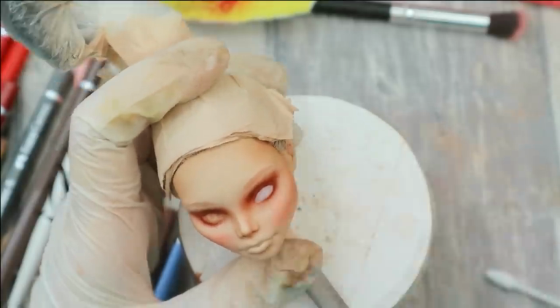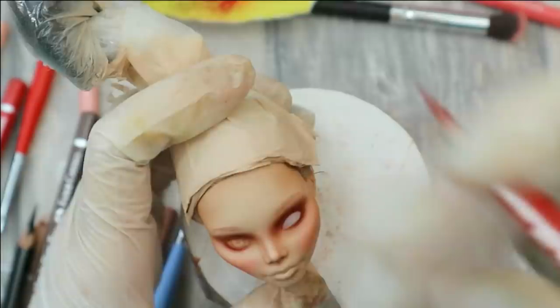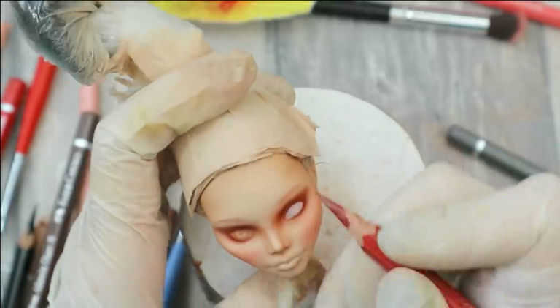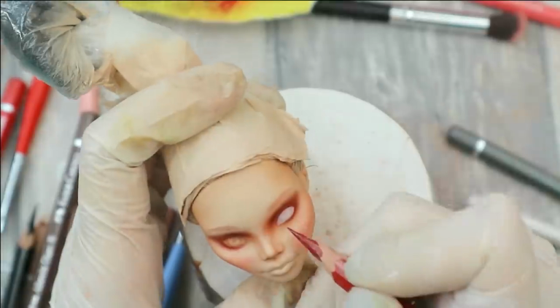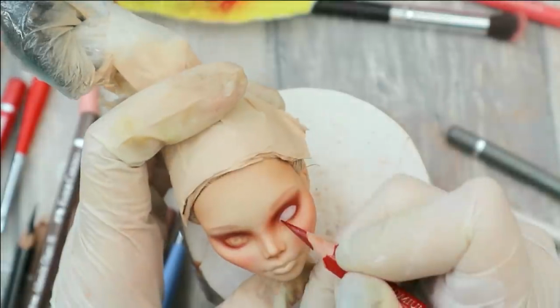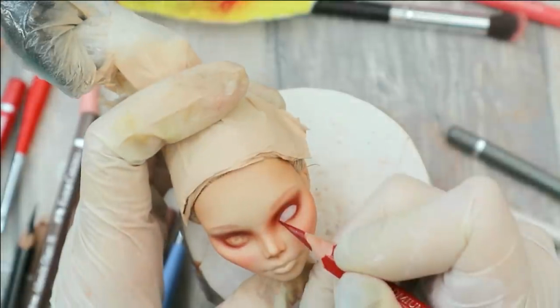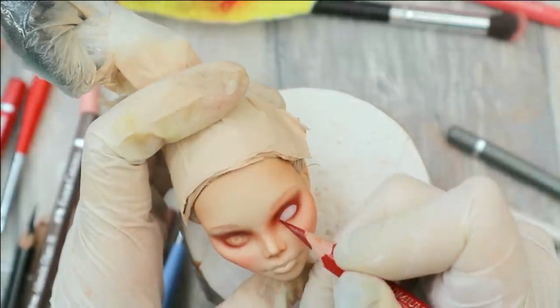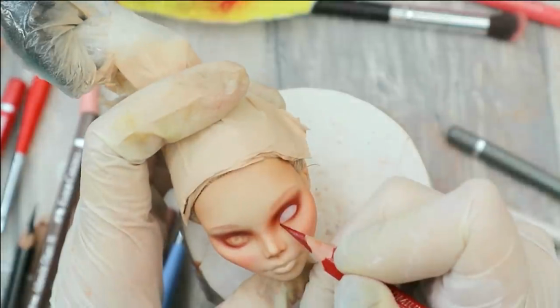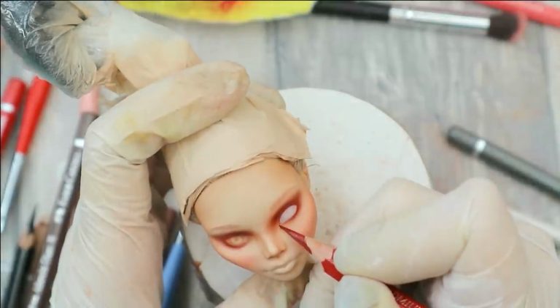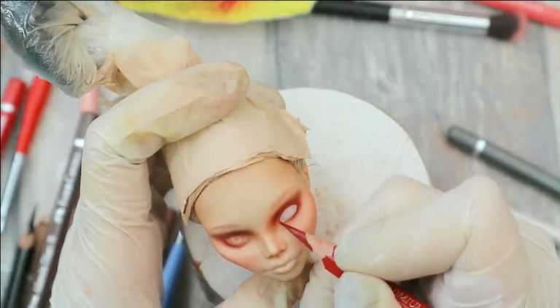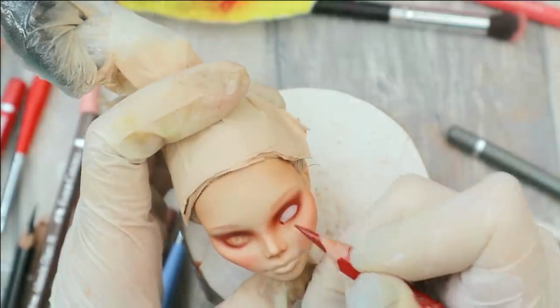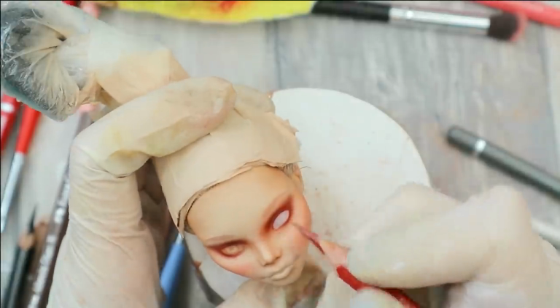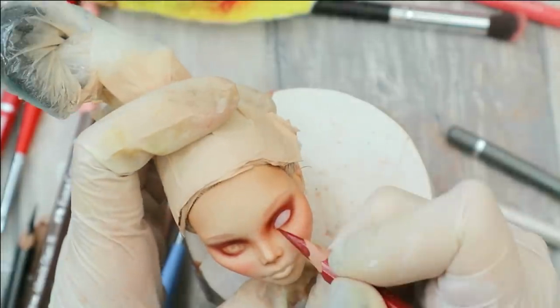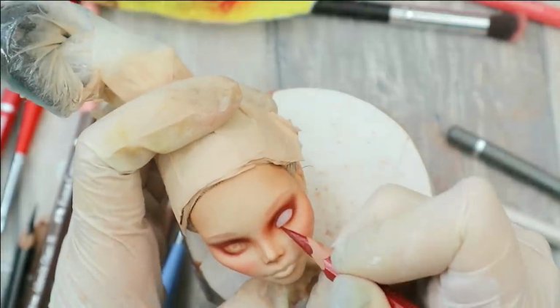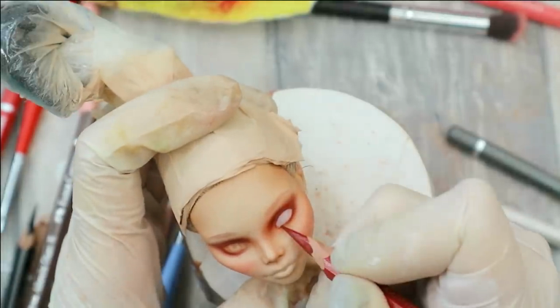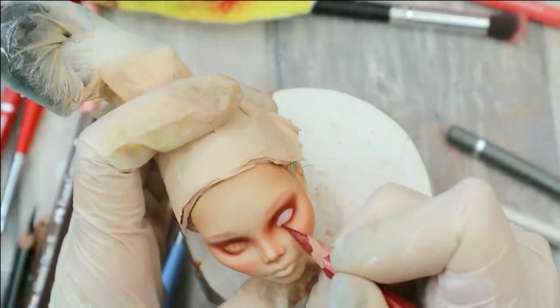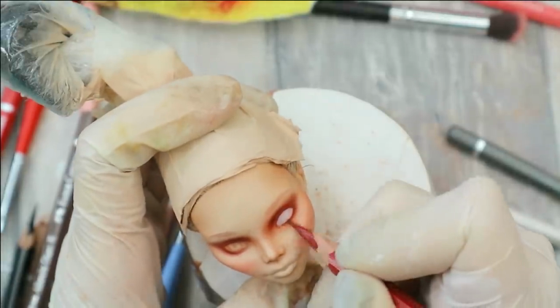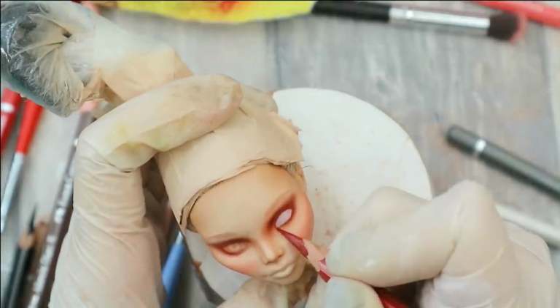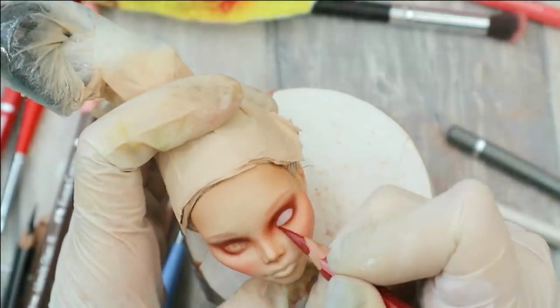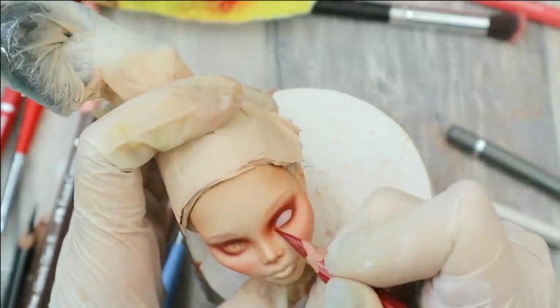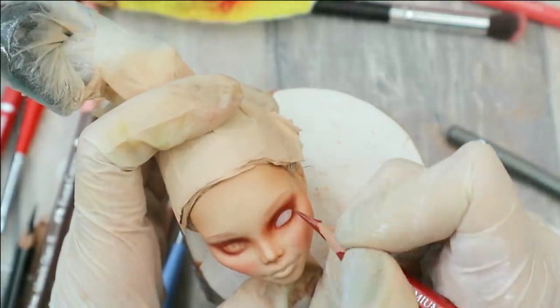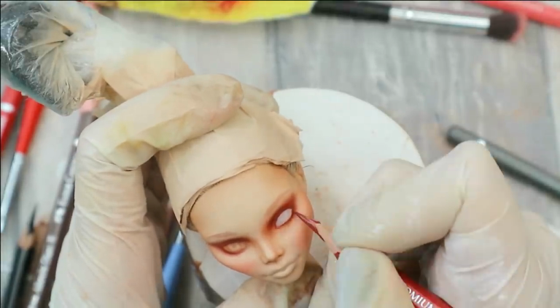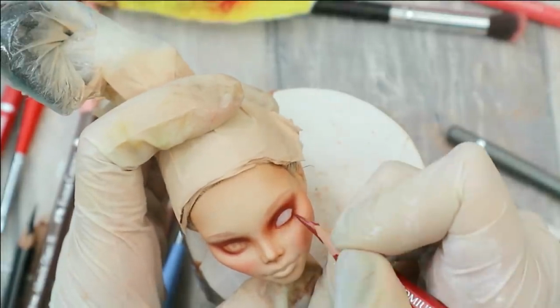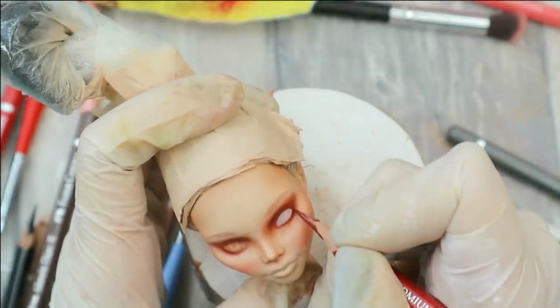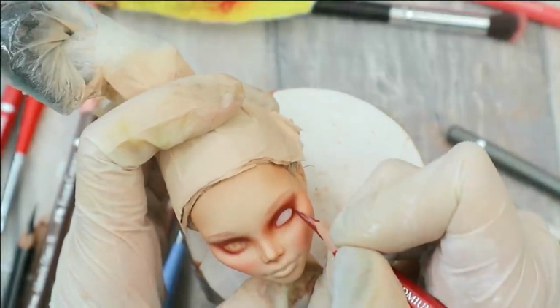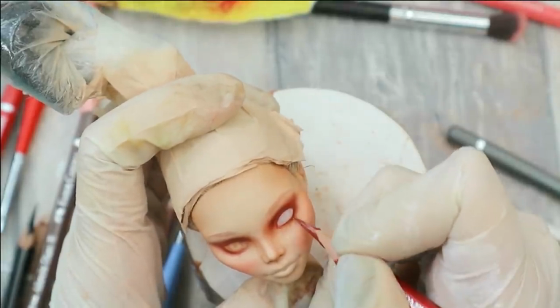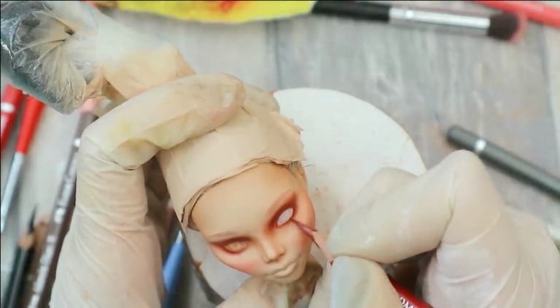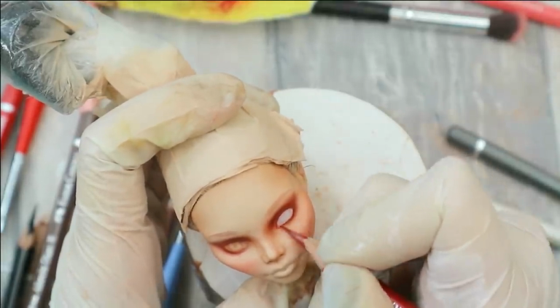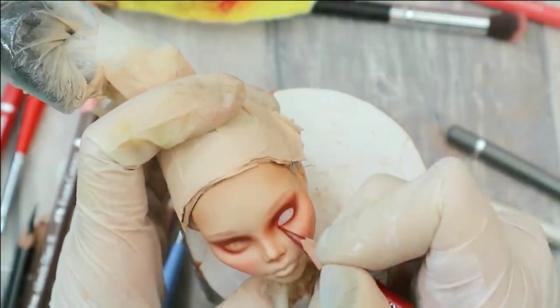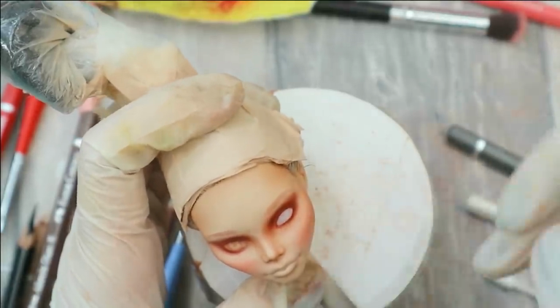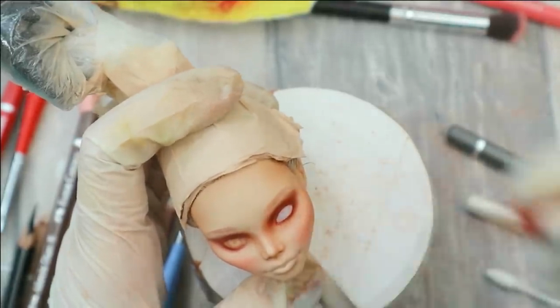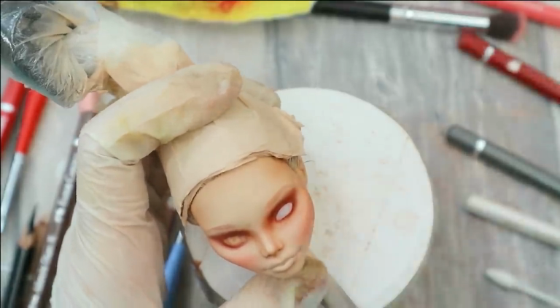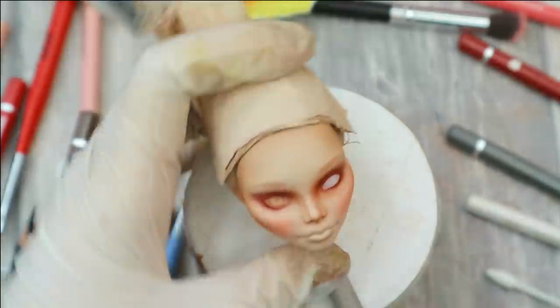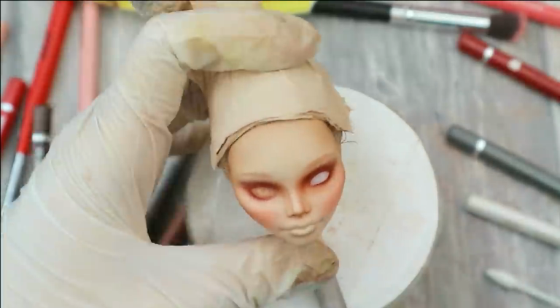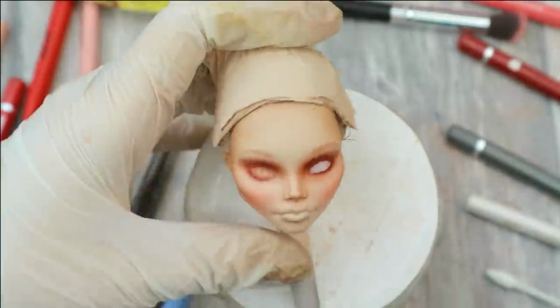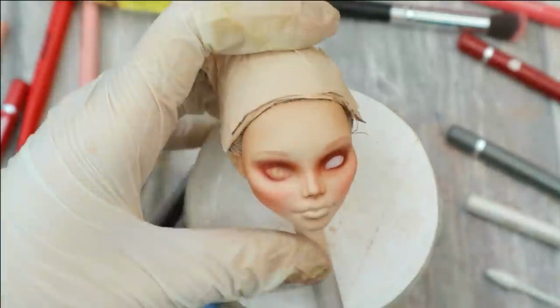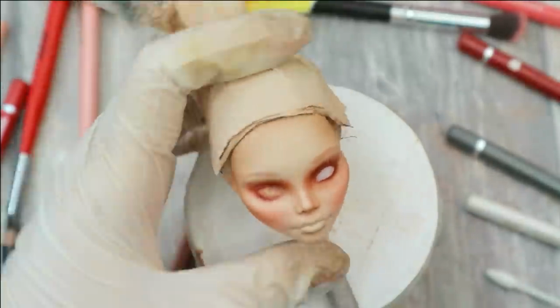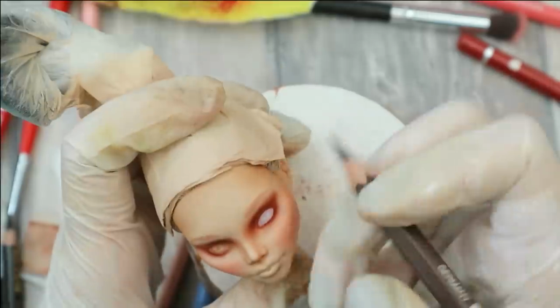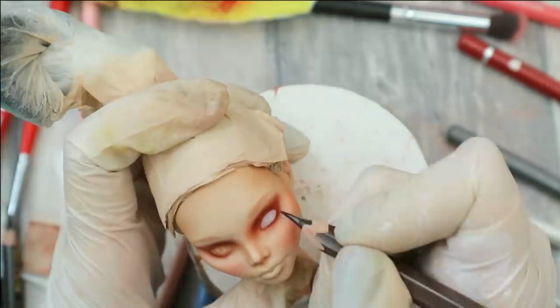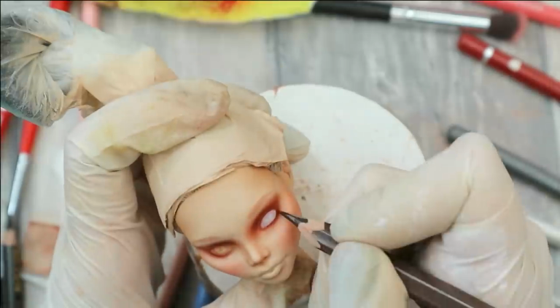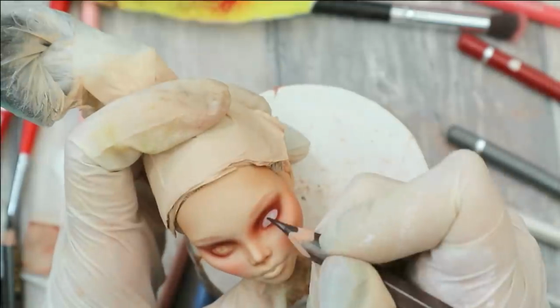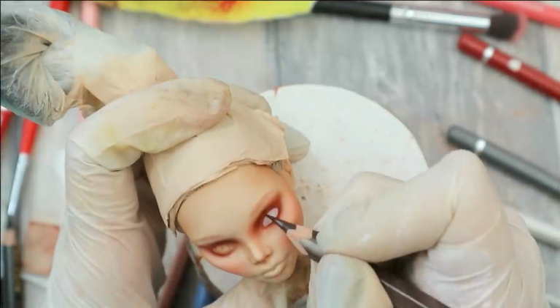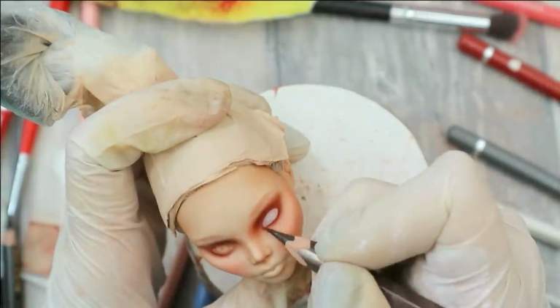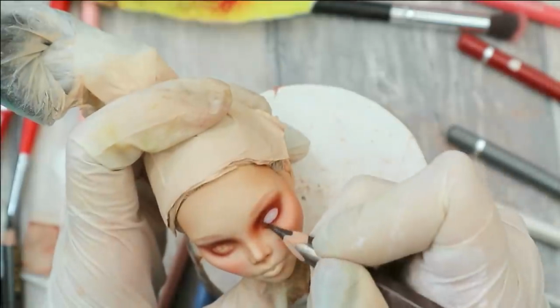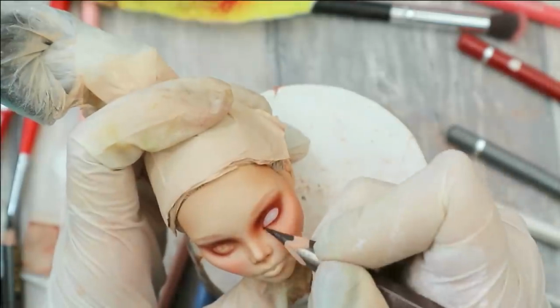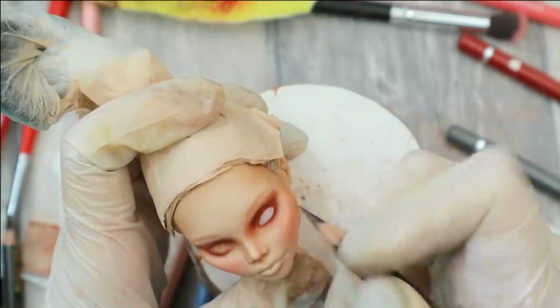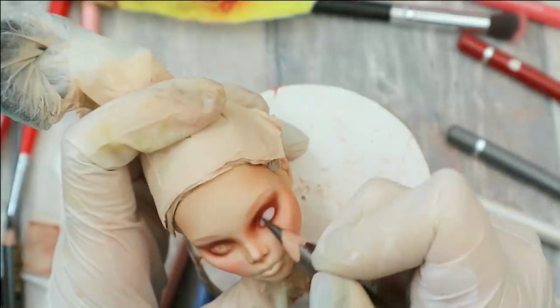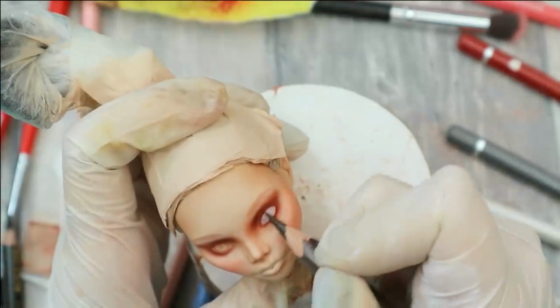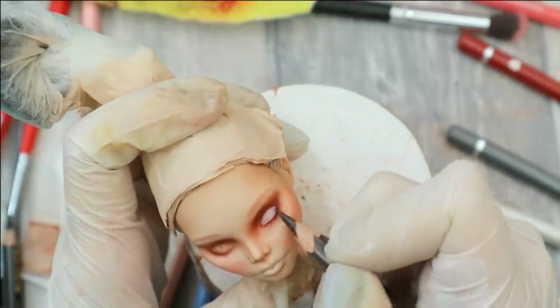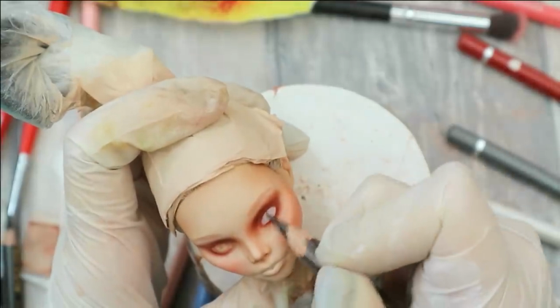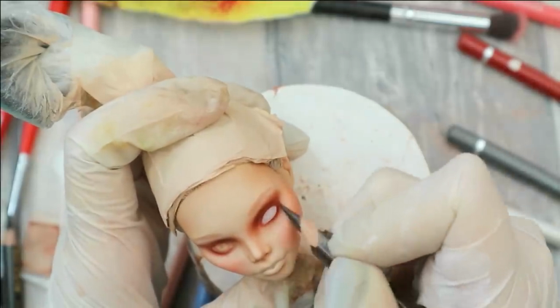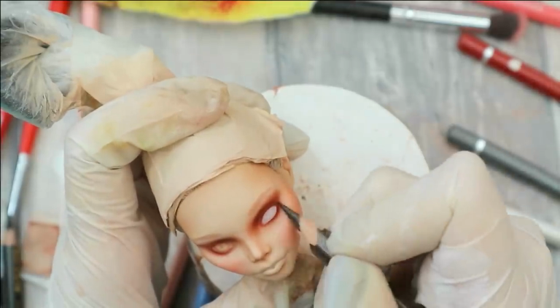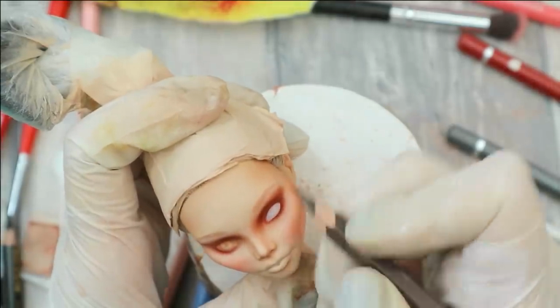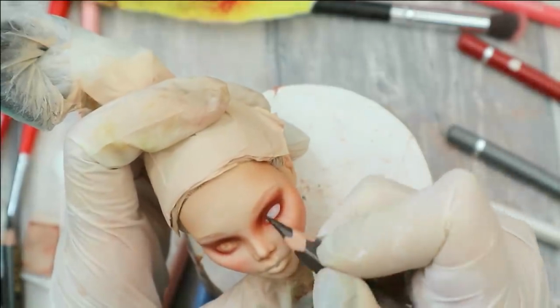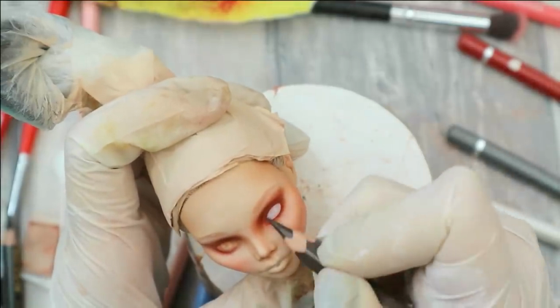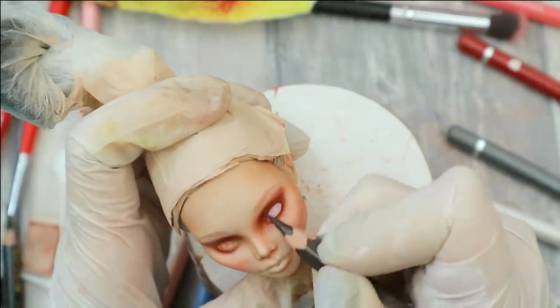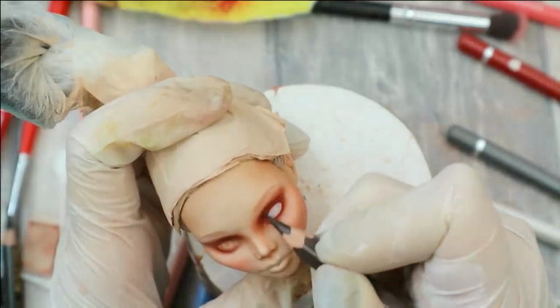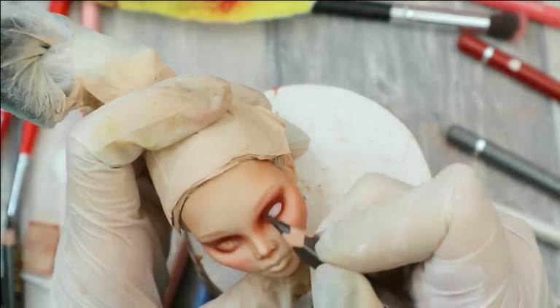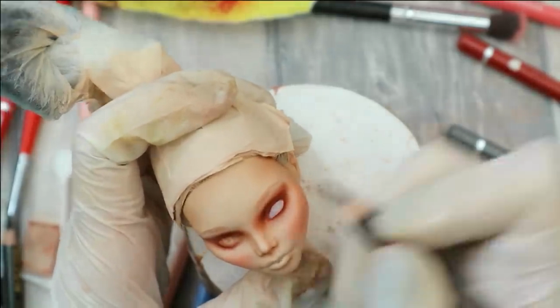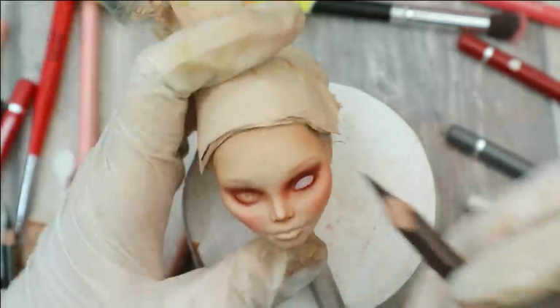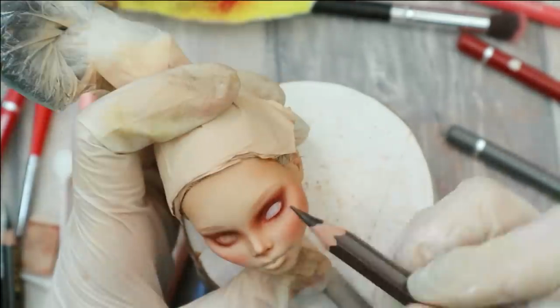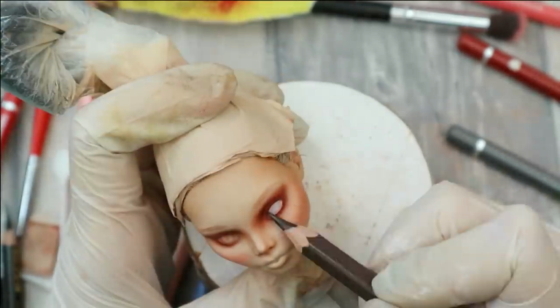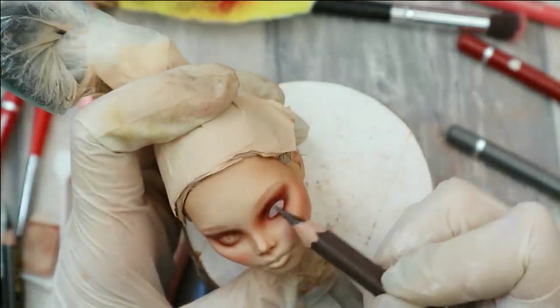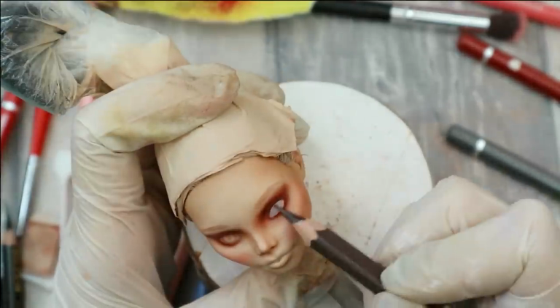Now I'm also going to draw the waterline, the eyebrows, and then I'm going to give her red lips.